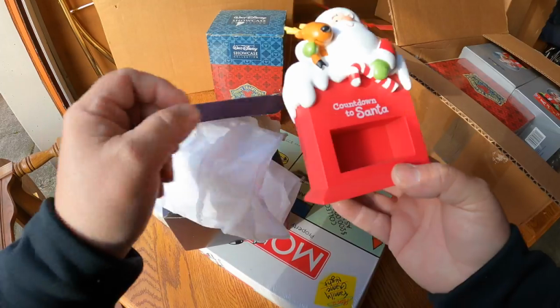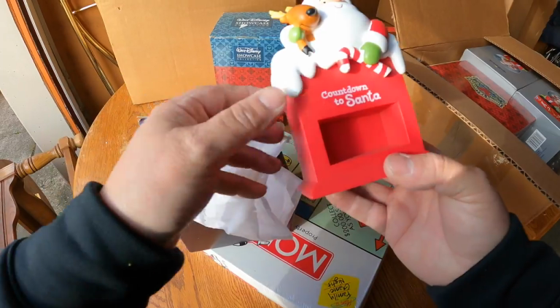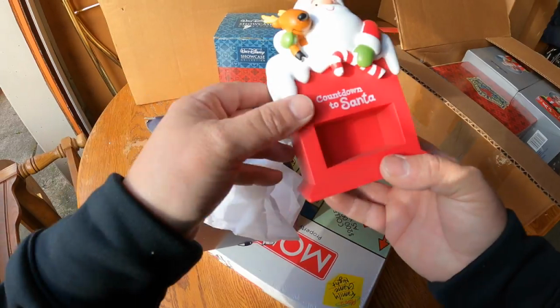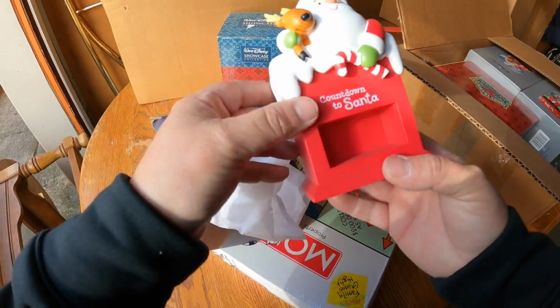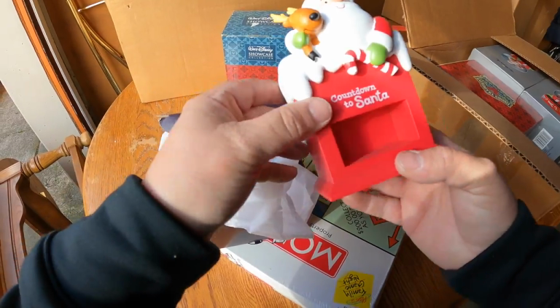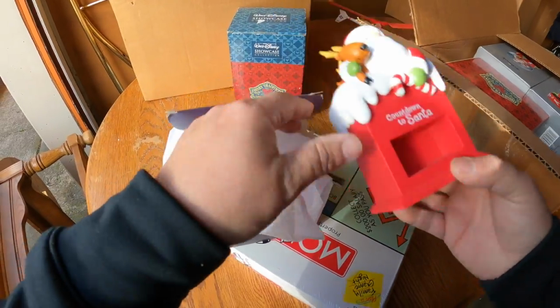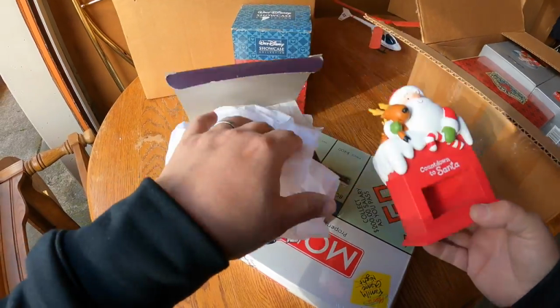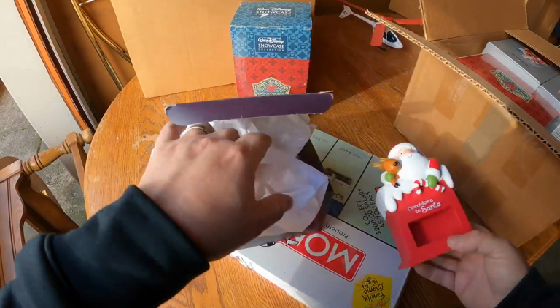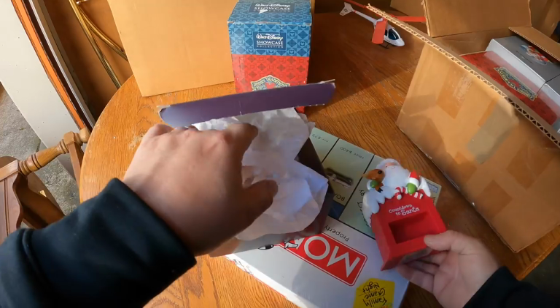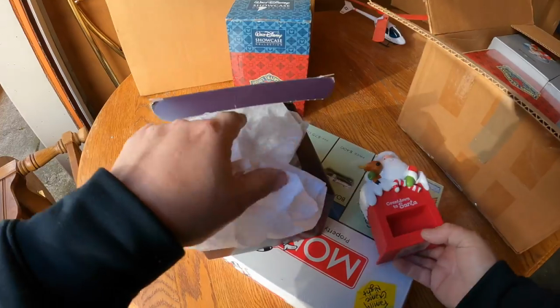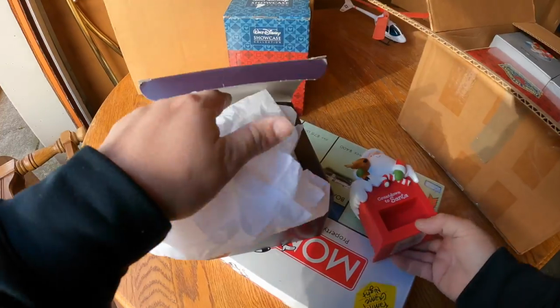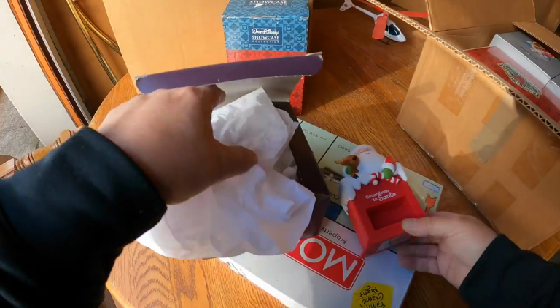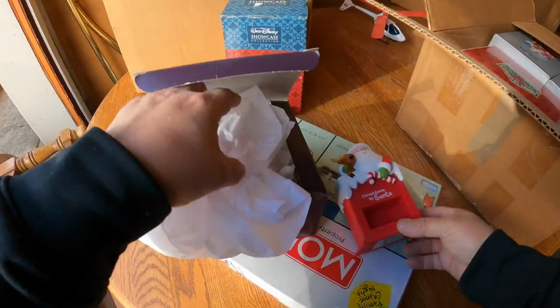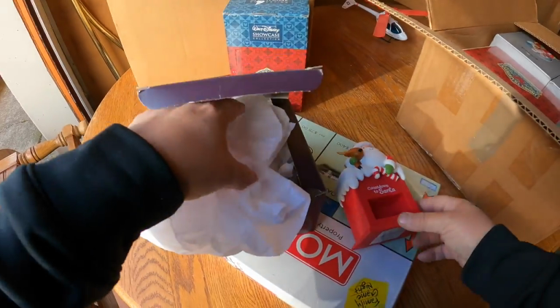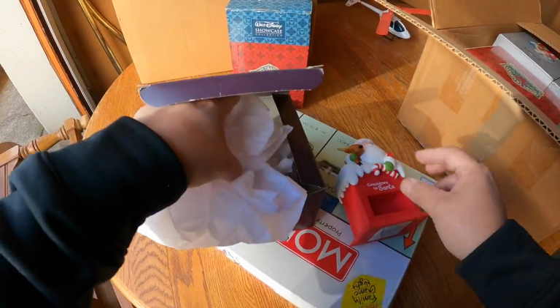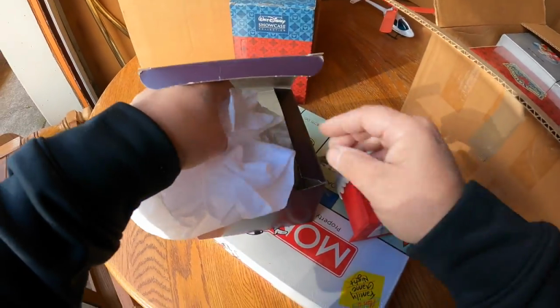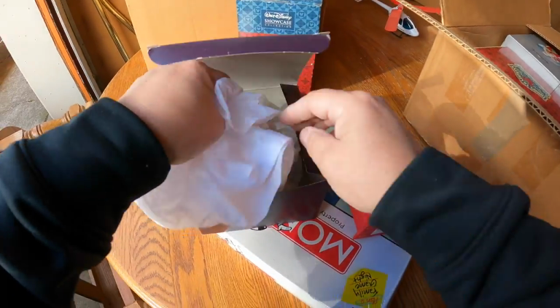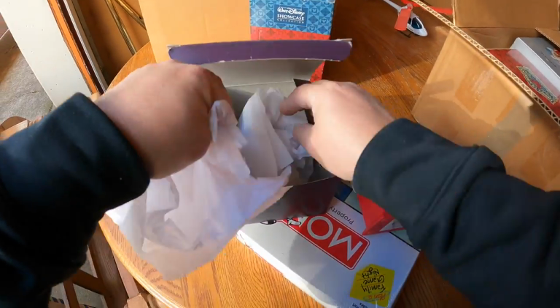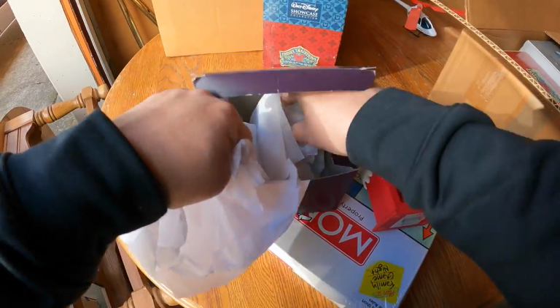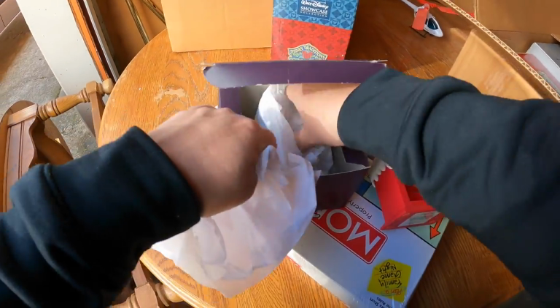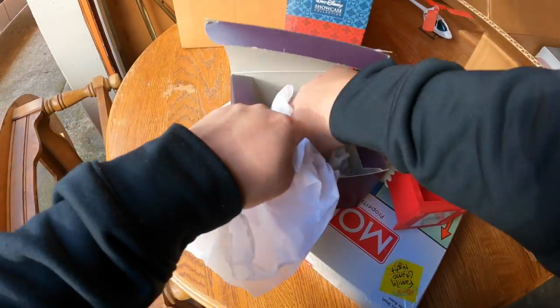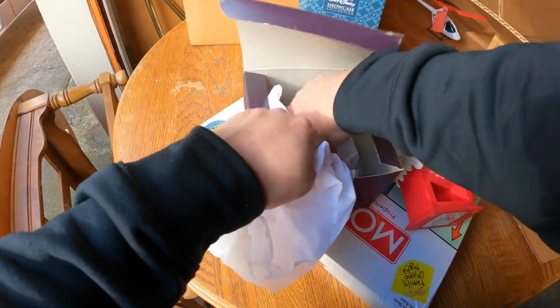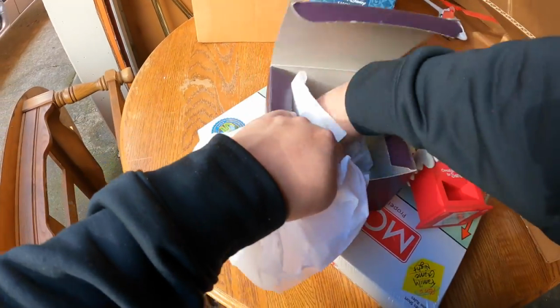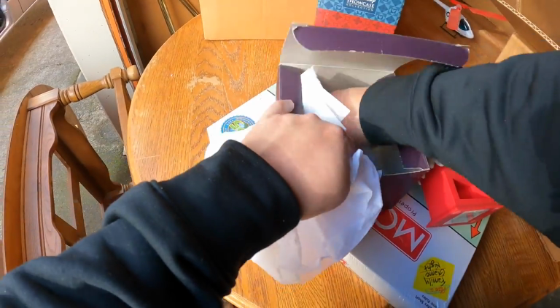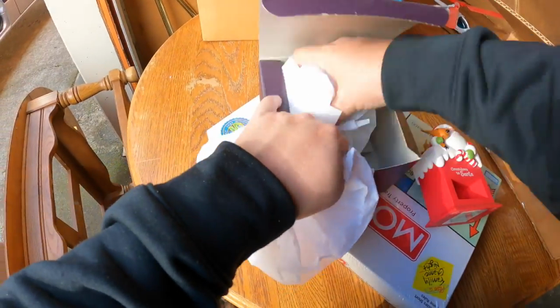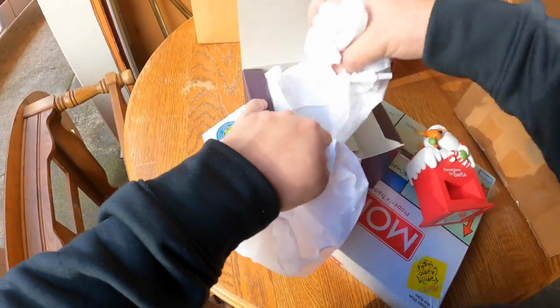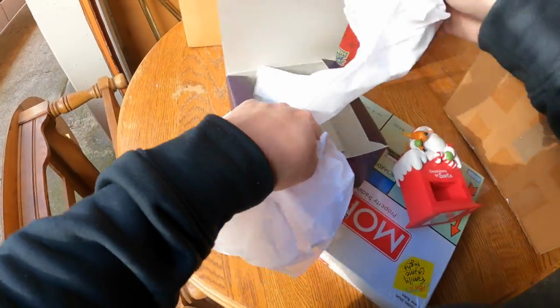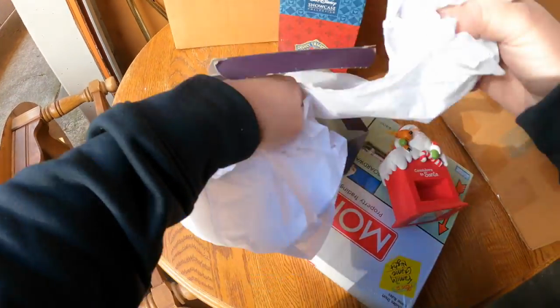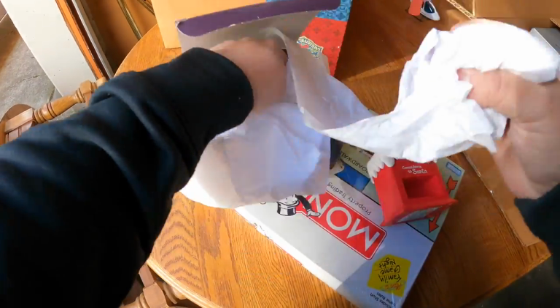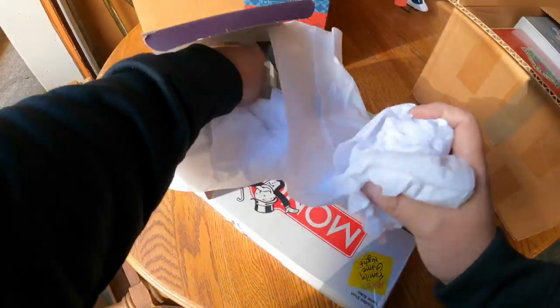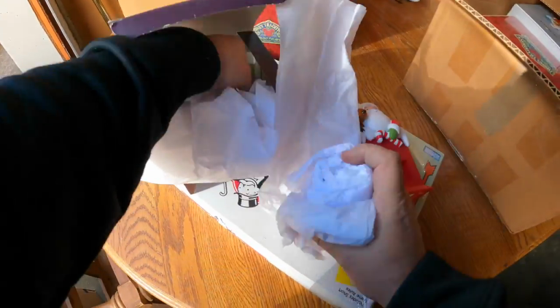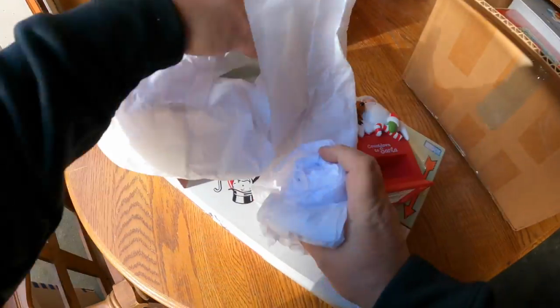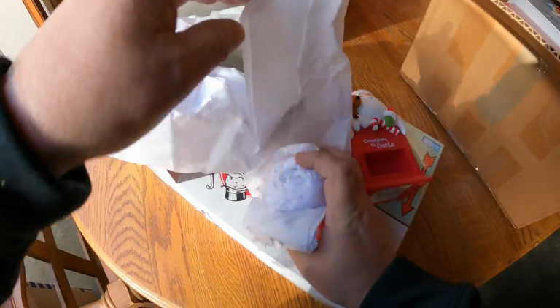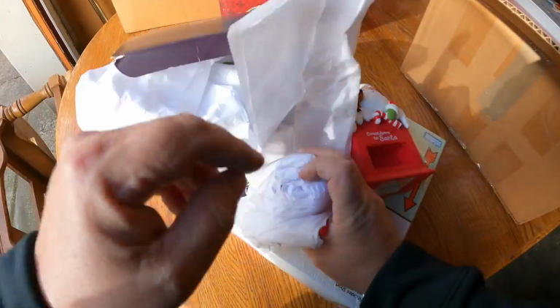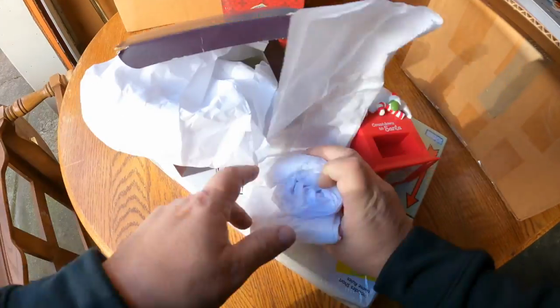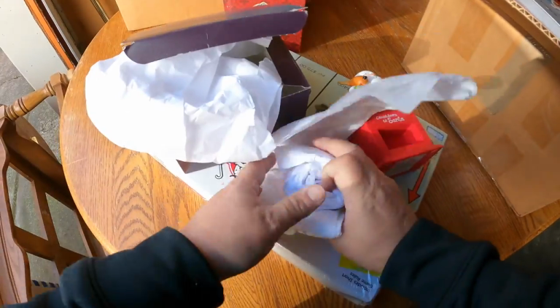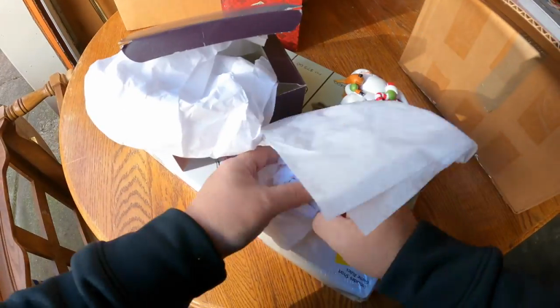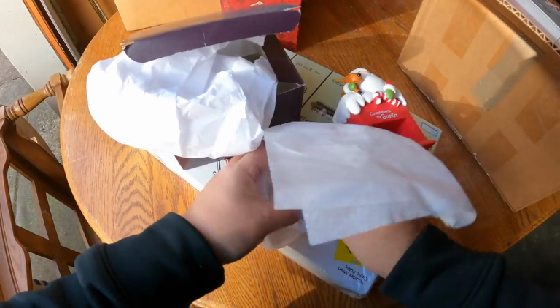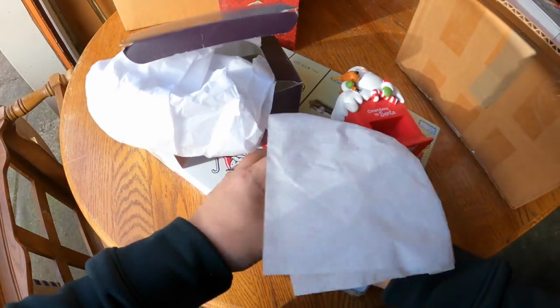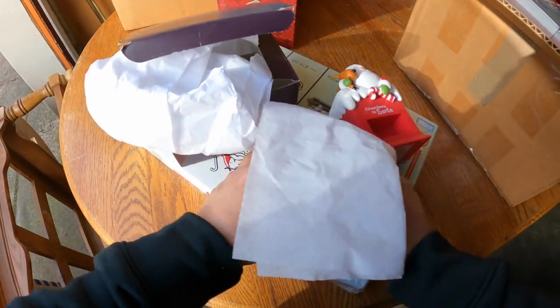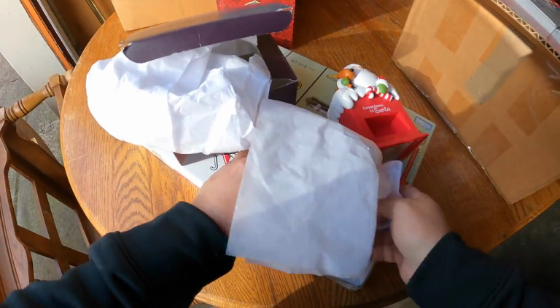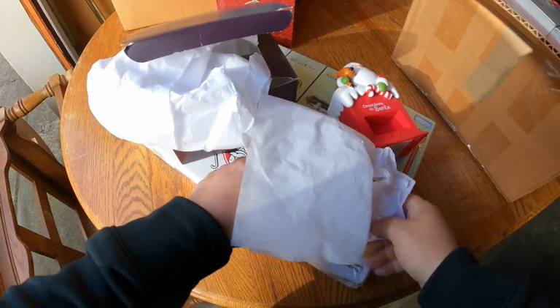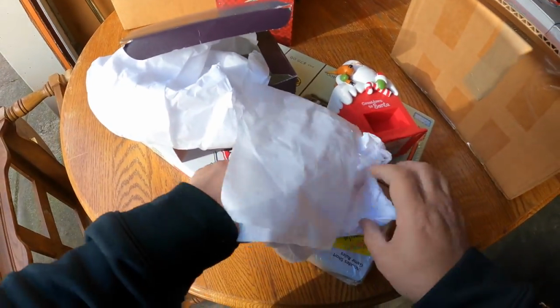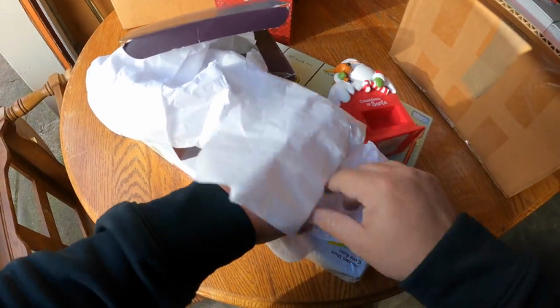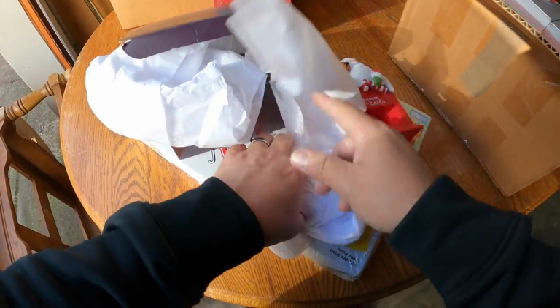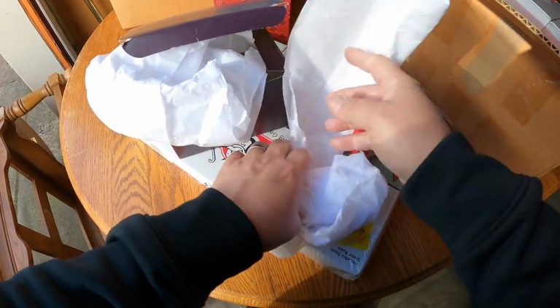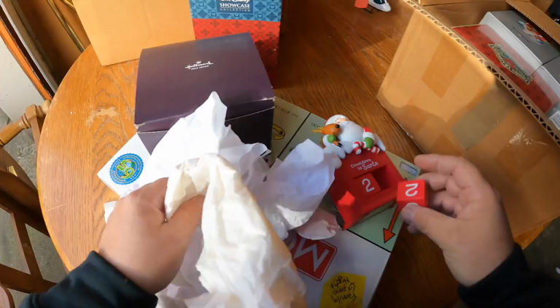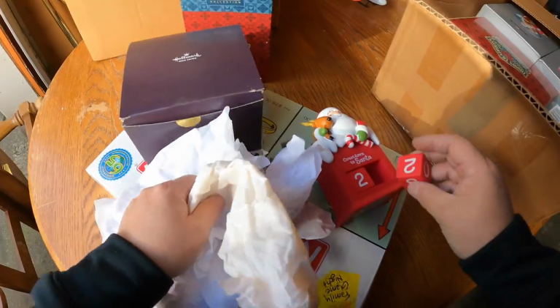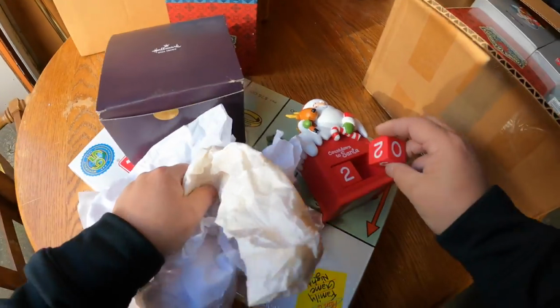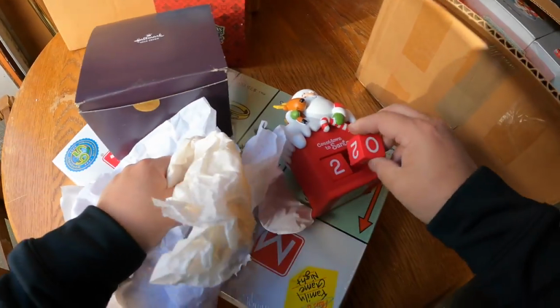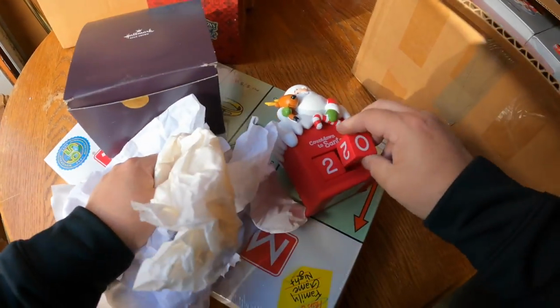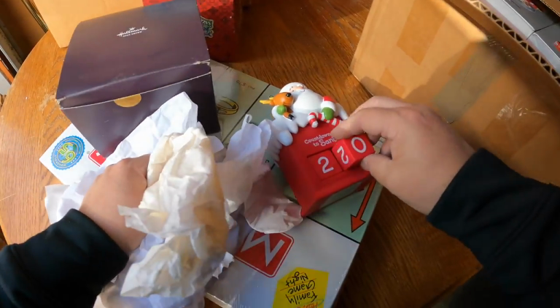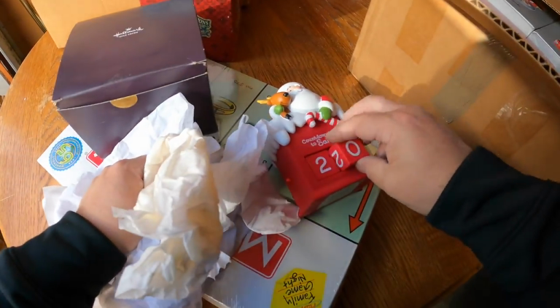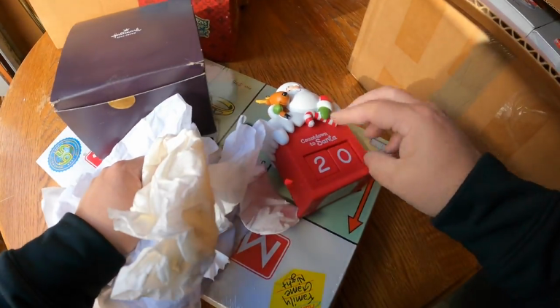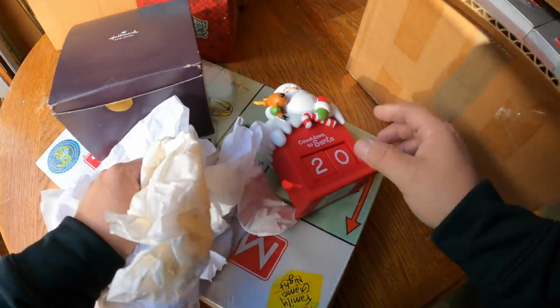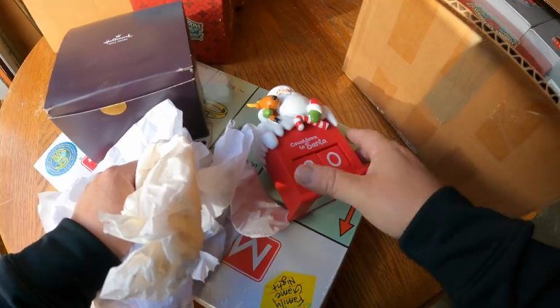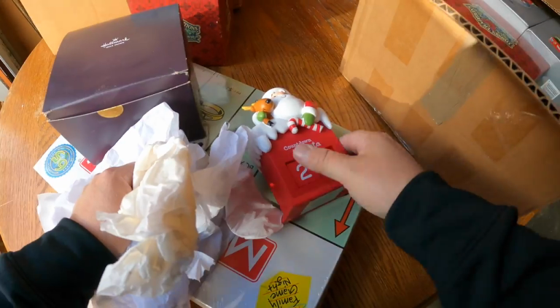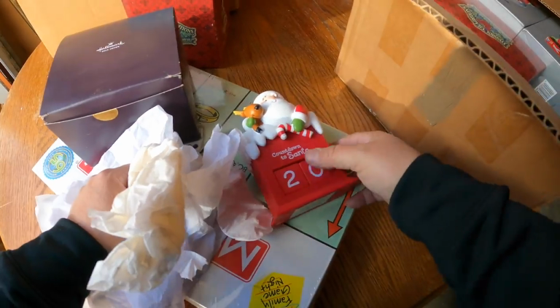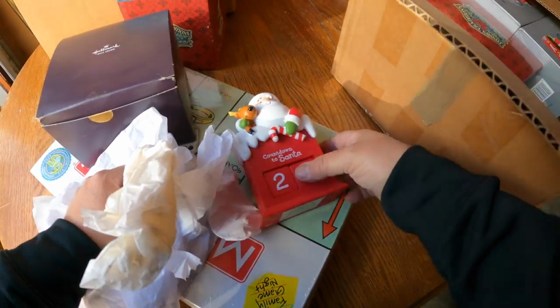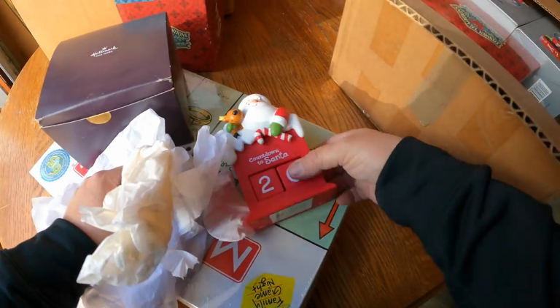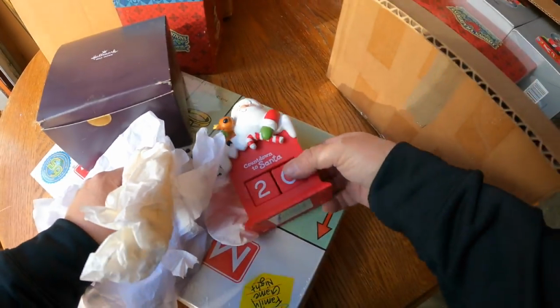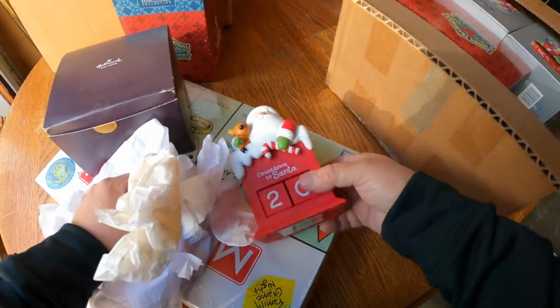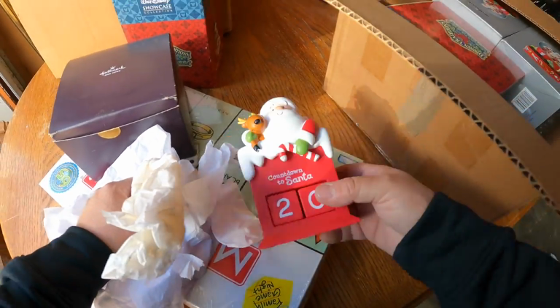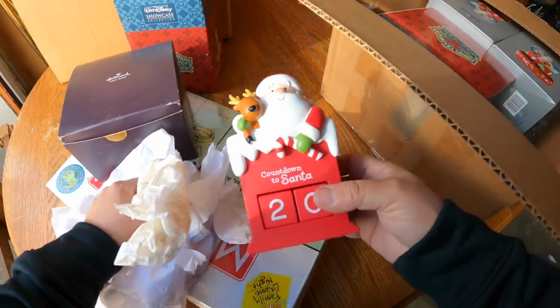Countdown to Santa - this is a Hallmark piece. We've got the countdown blocks here - I know what this is. Yeah, nice!